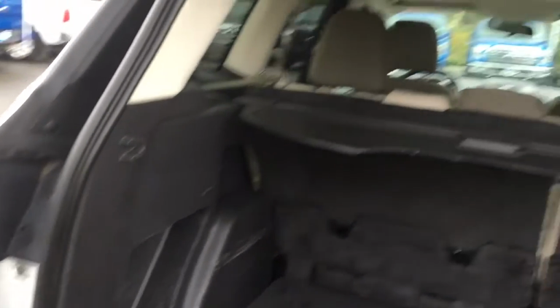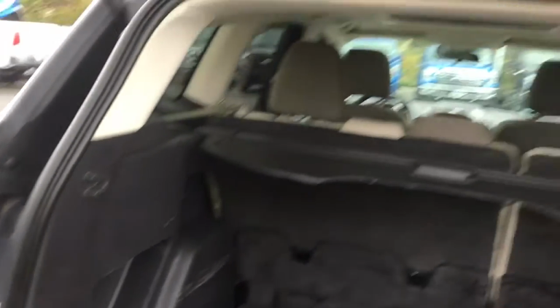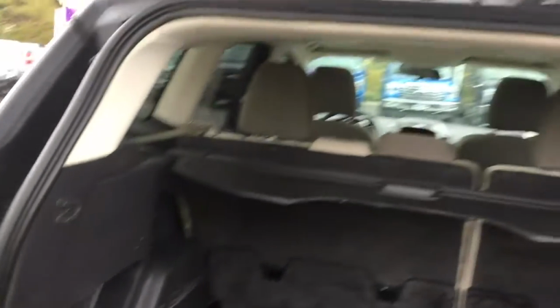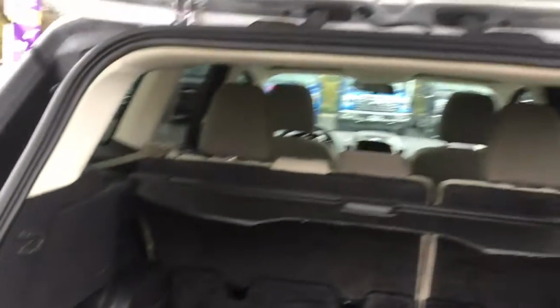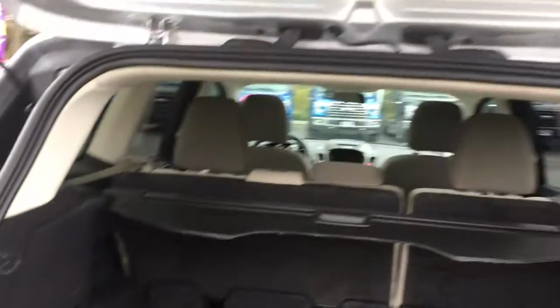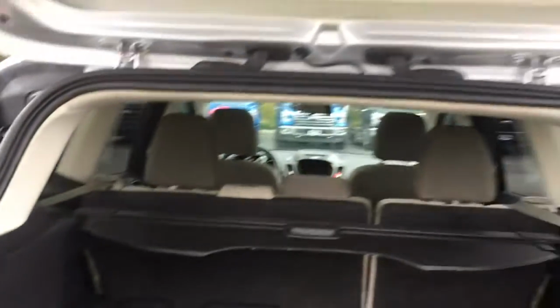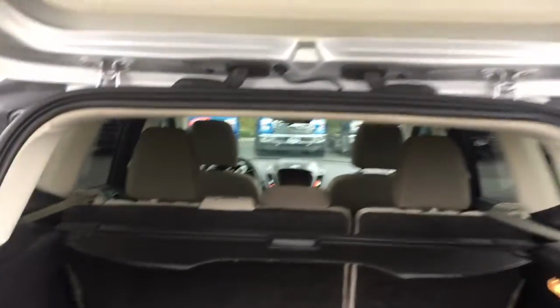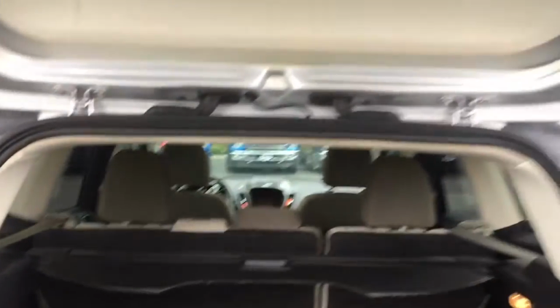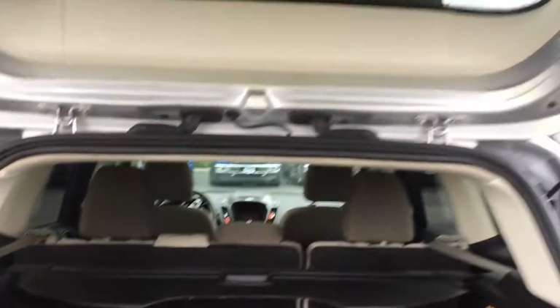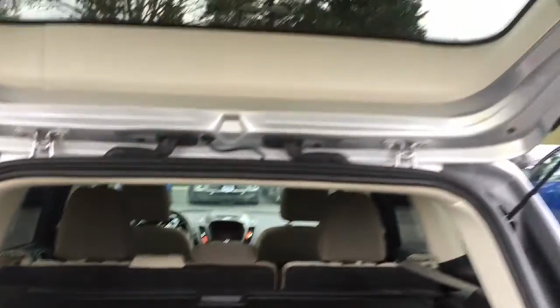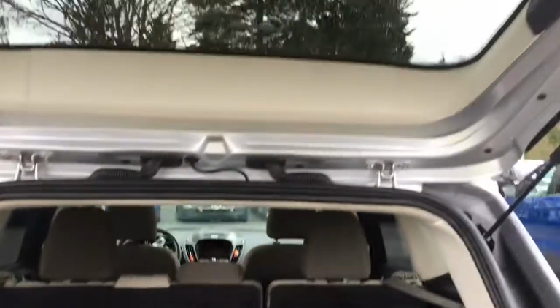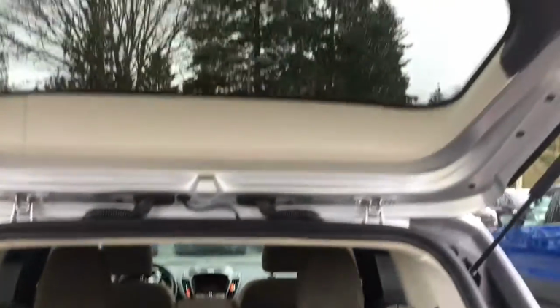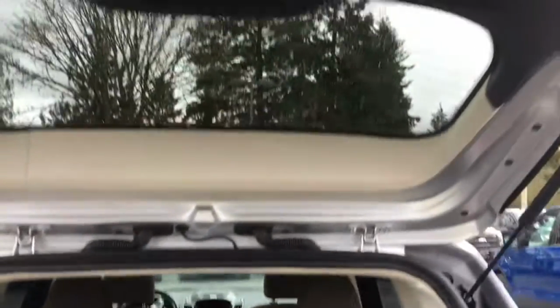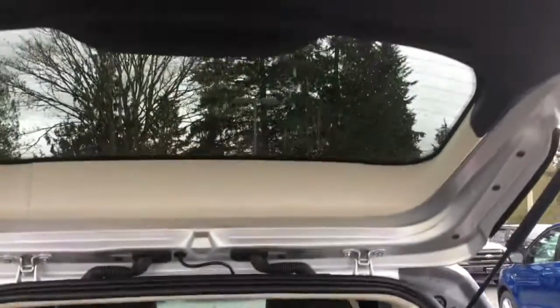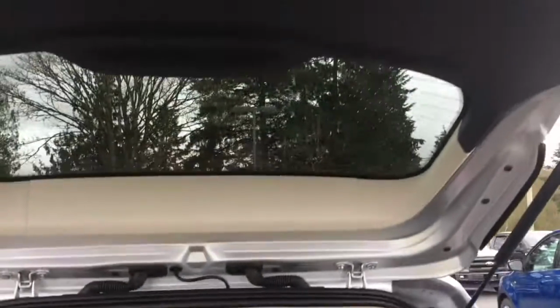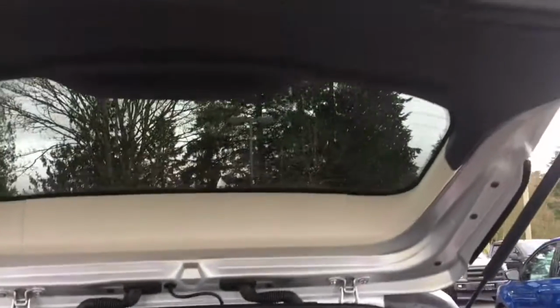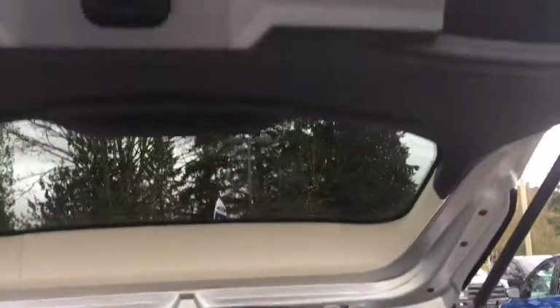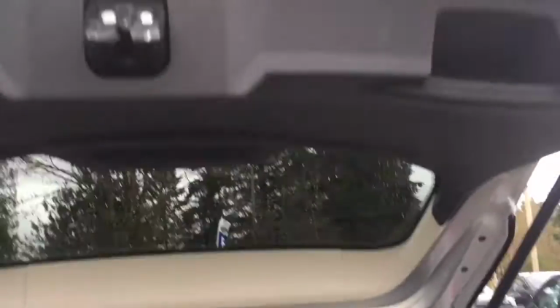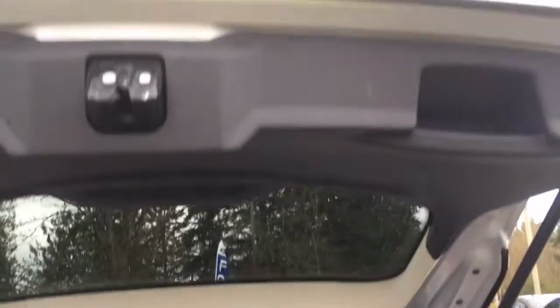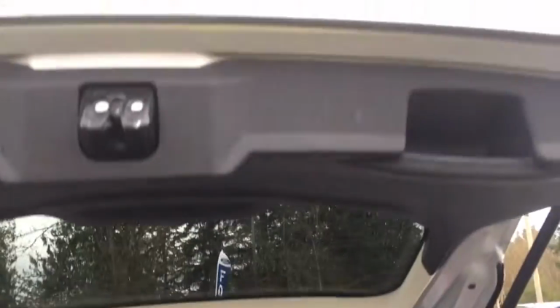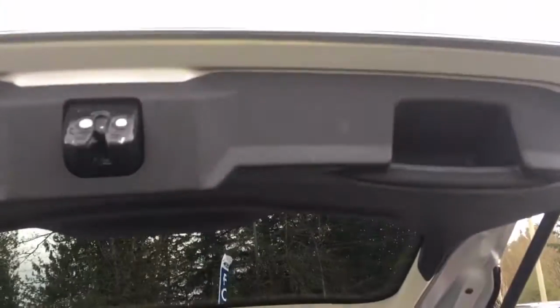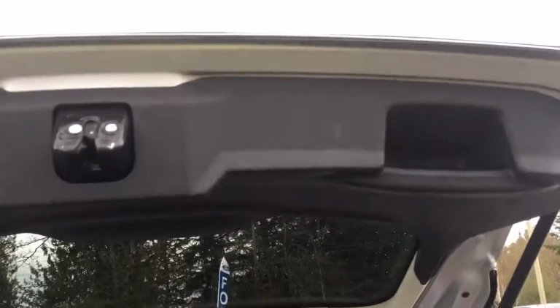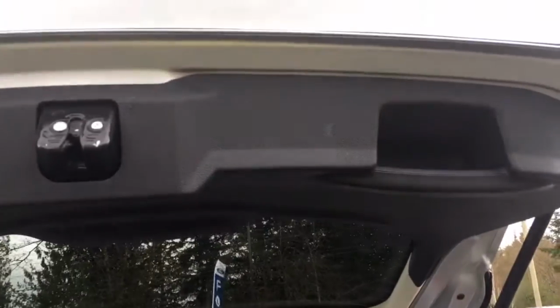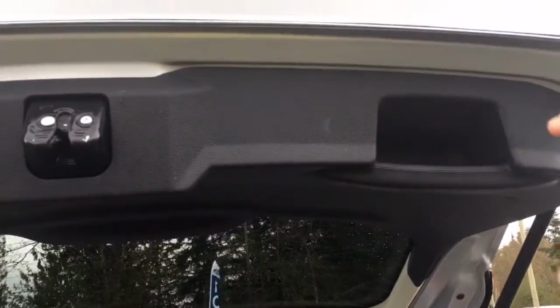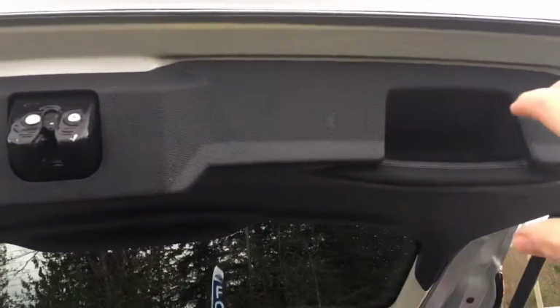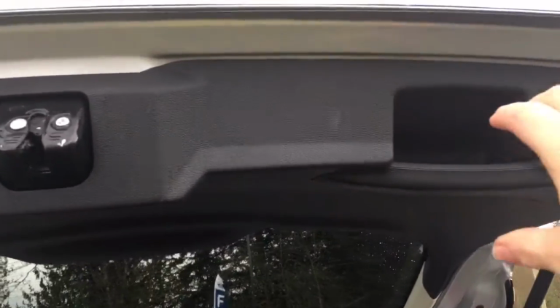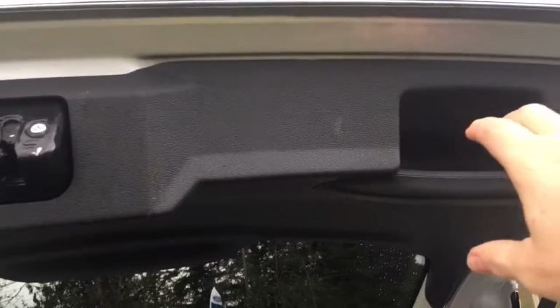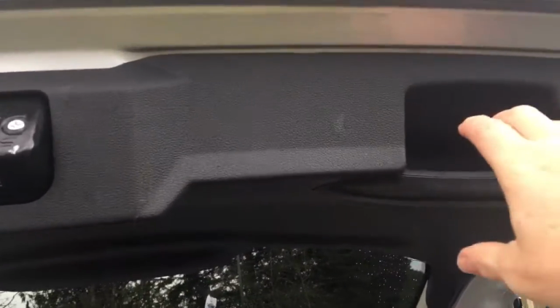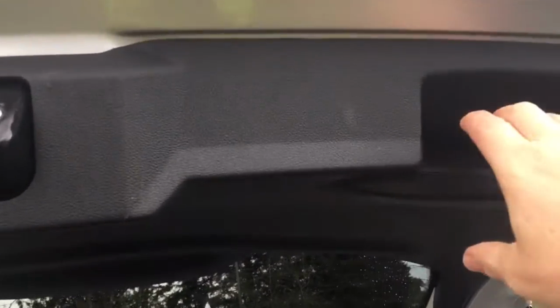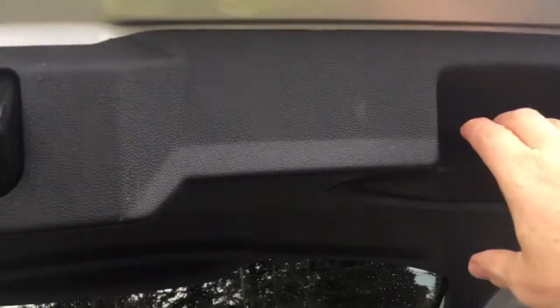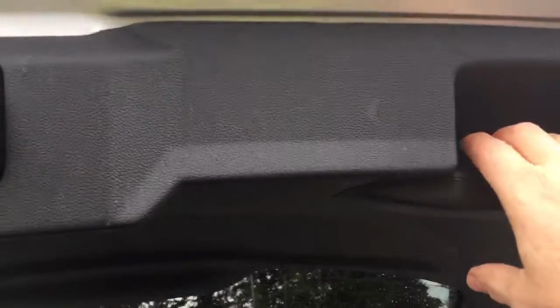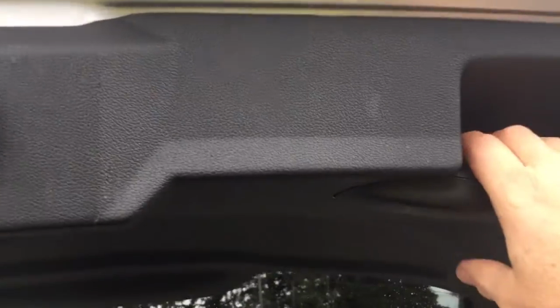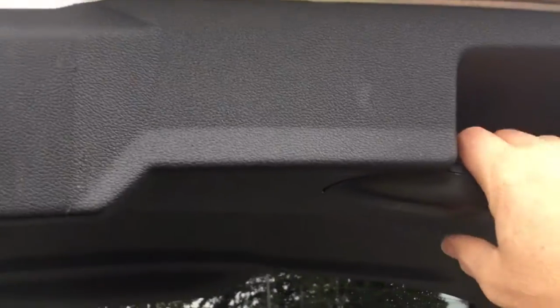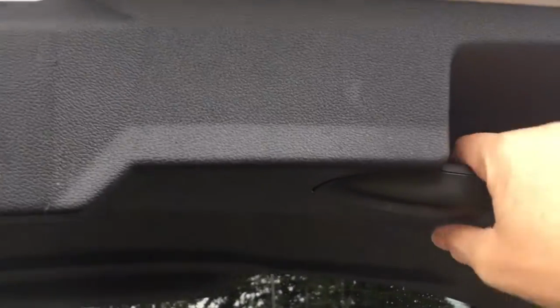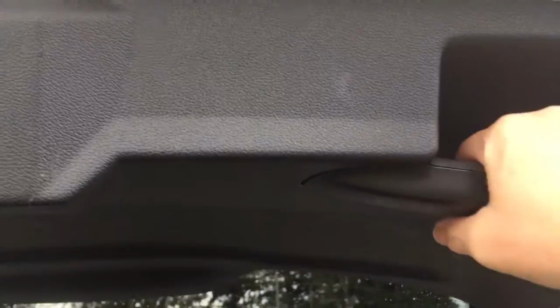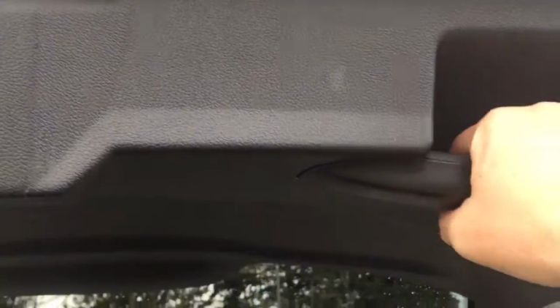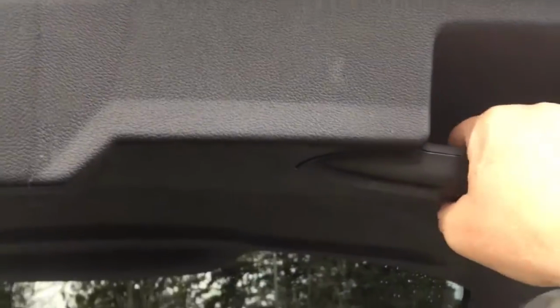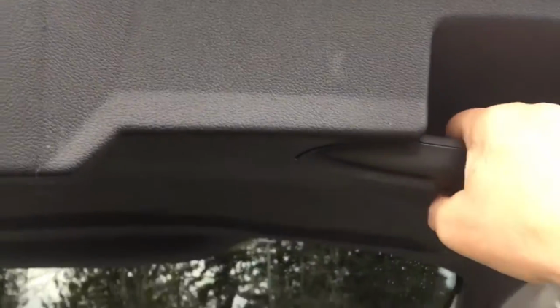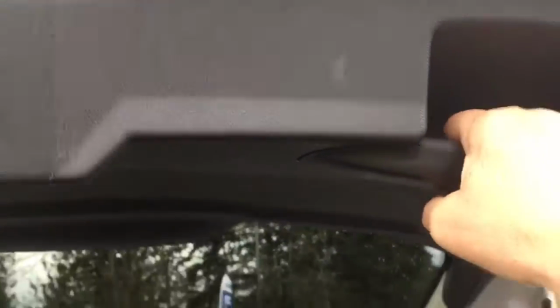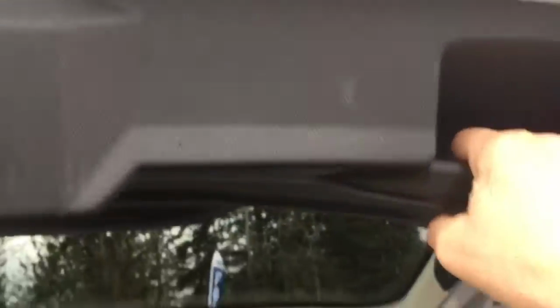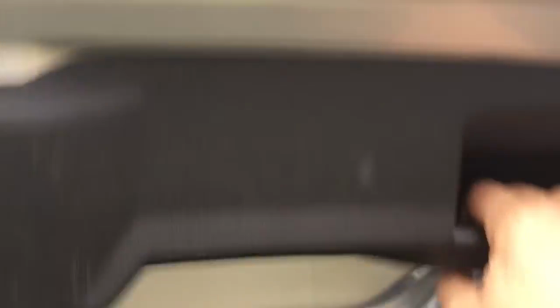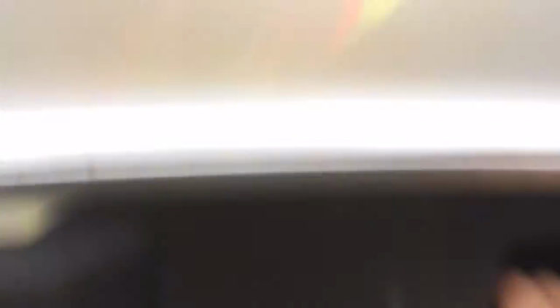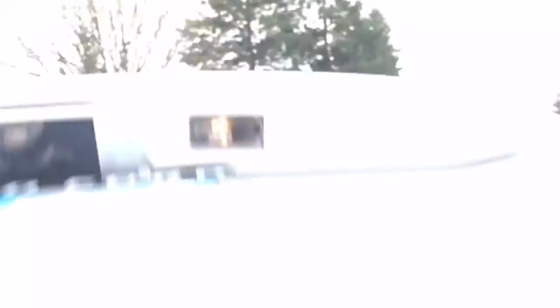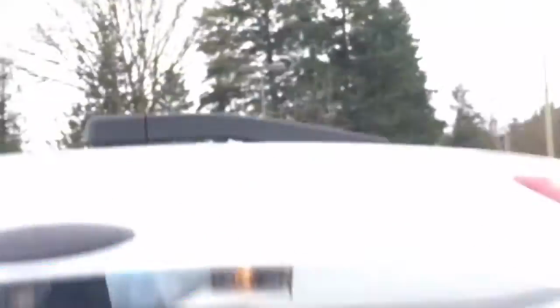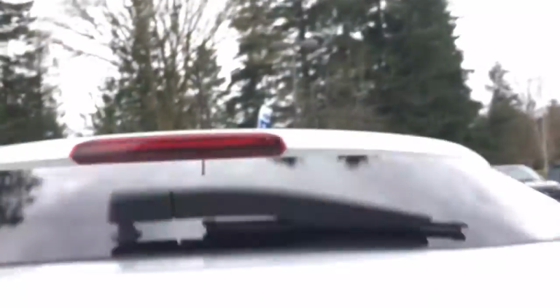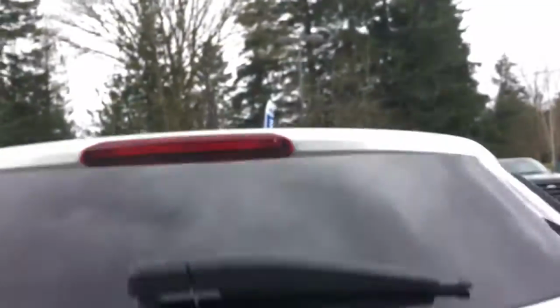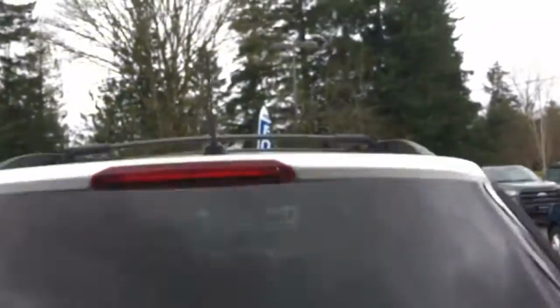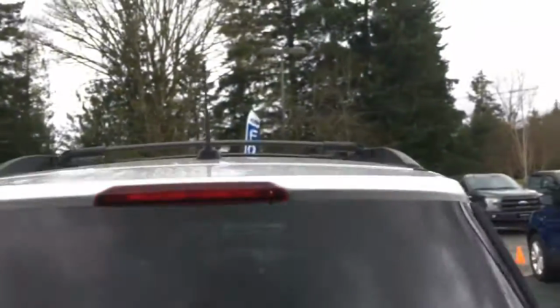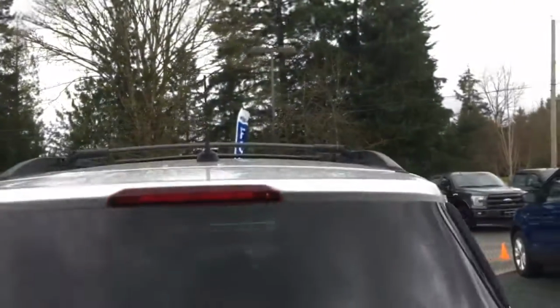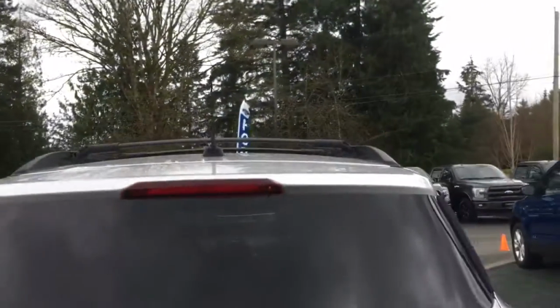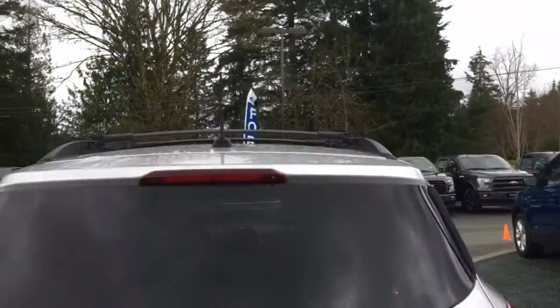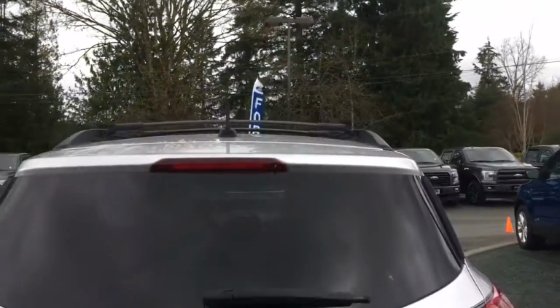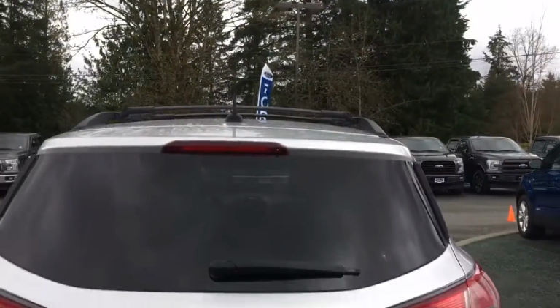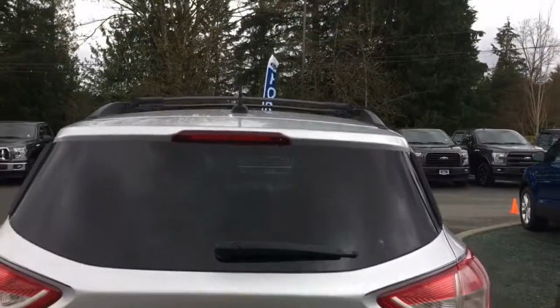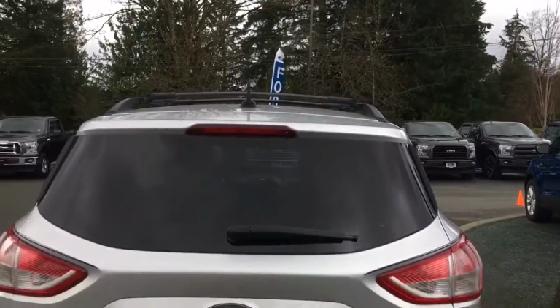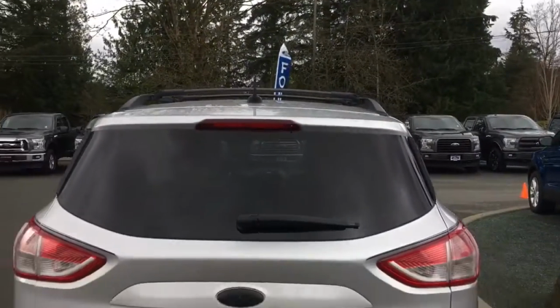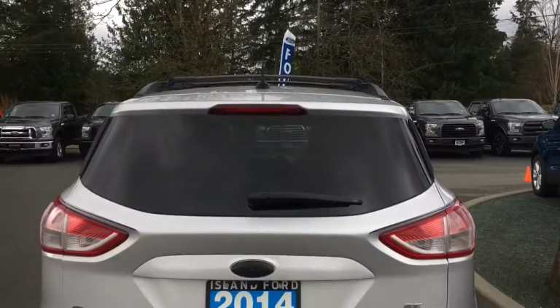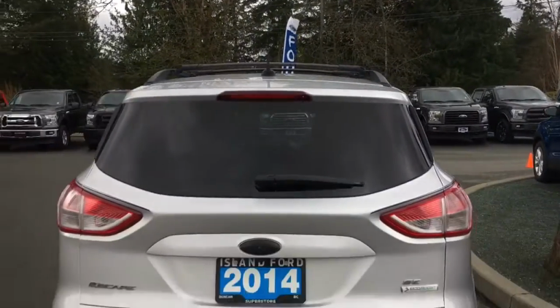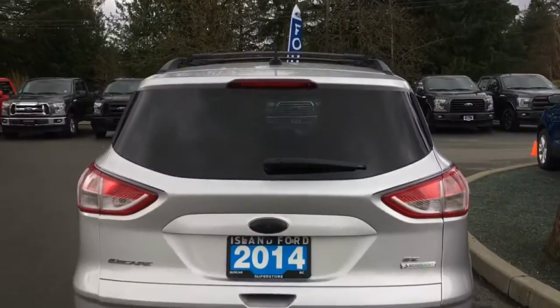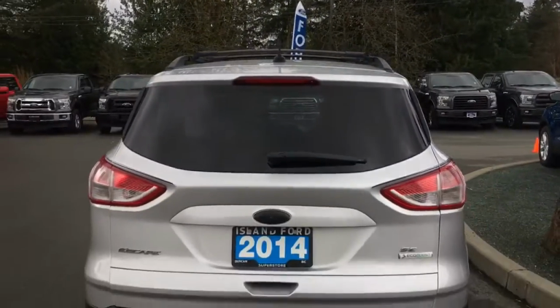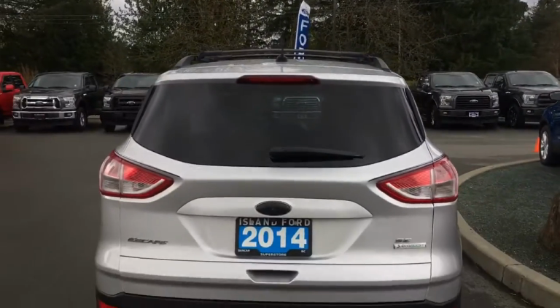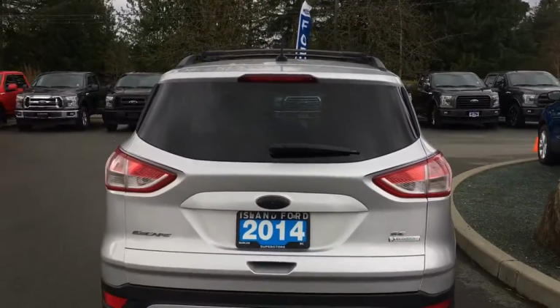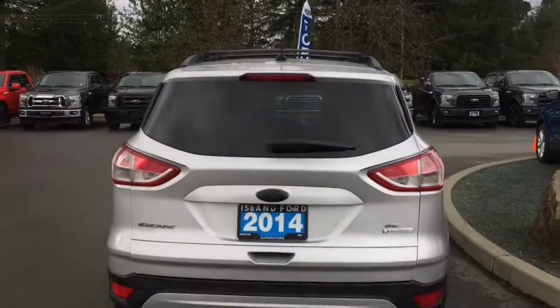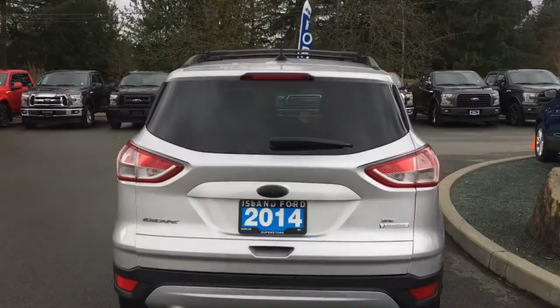And when you're ready to close everything up, simply put your hand up to the right, pull down, and your hatch is now securely closed.